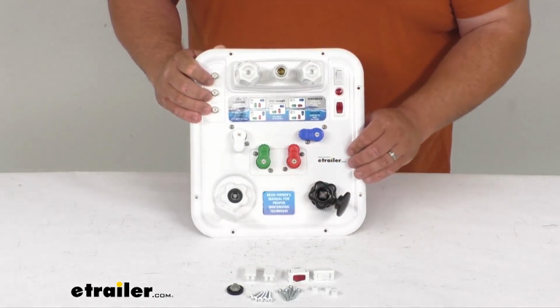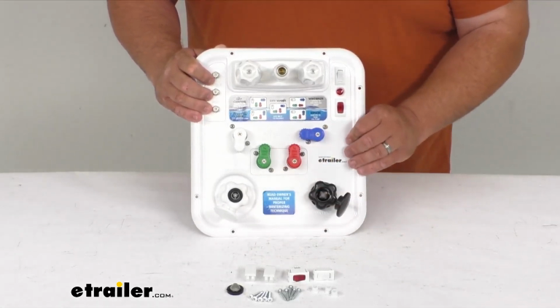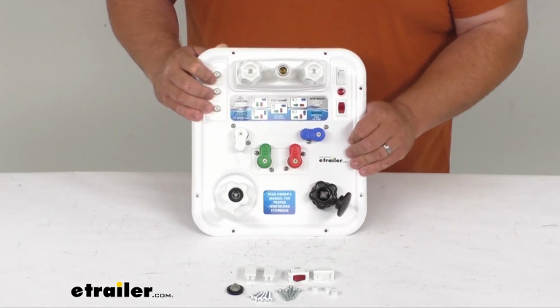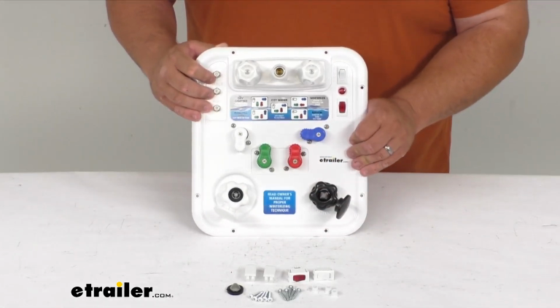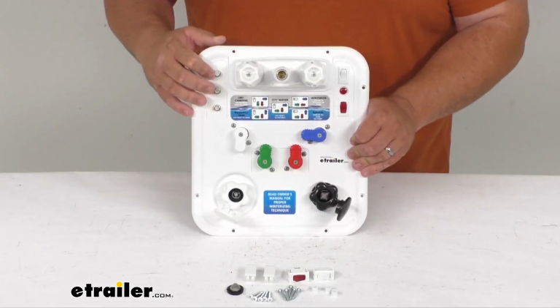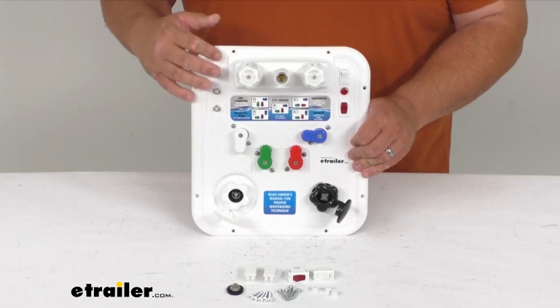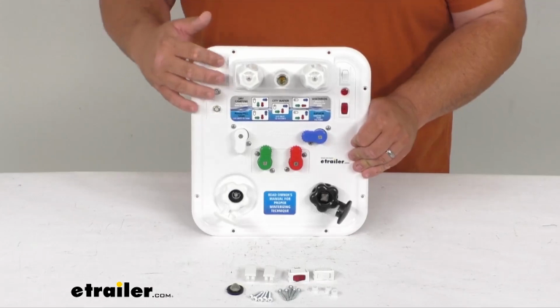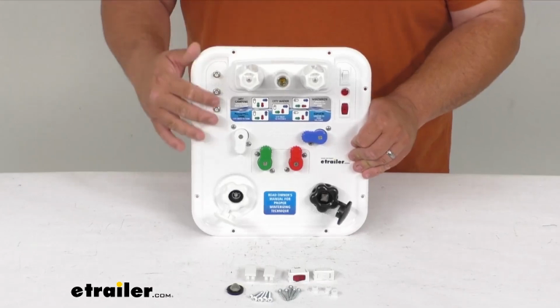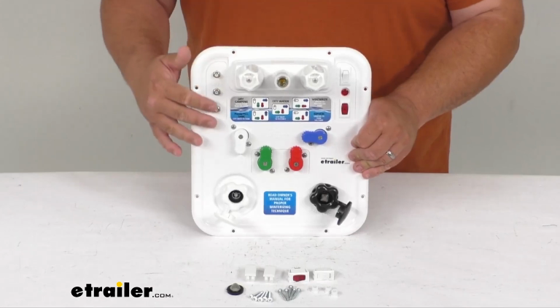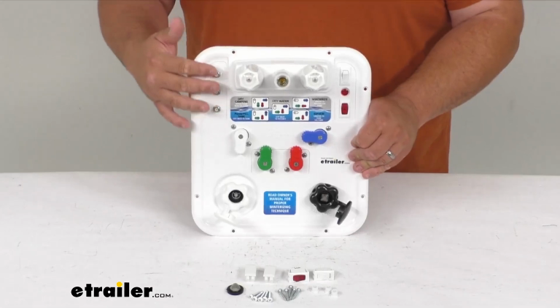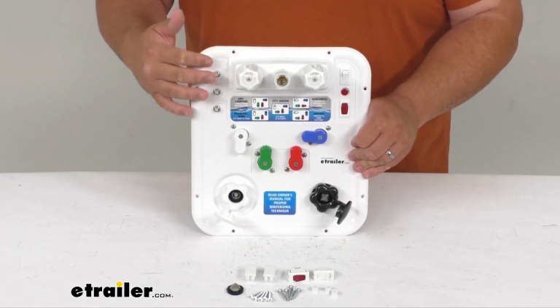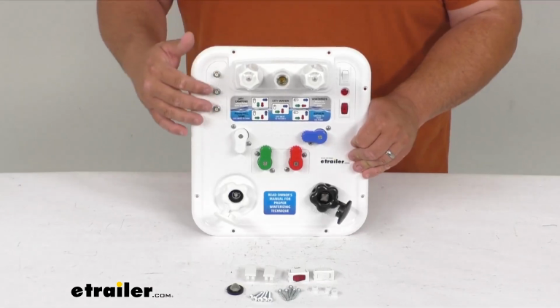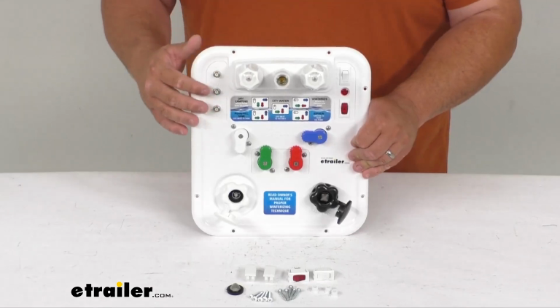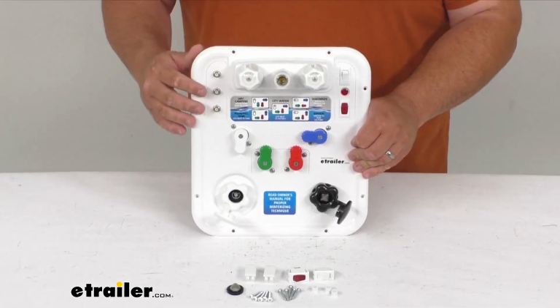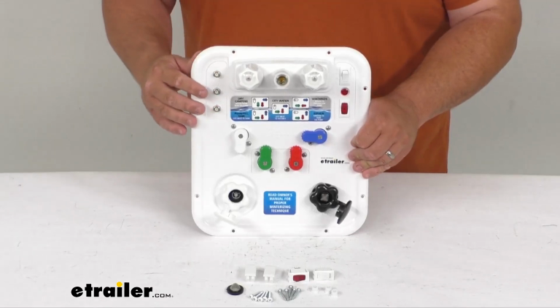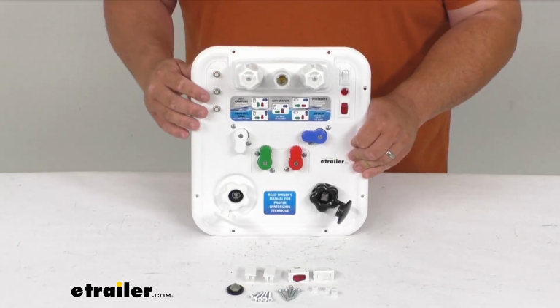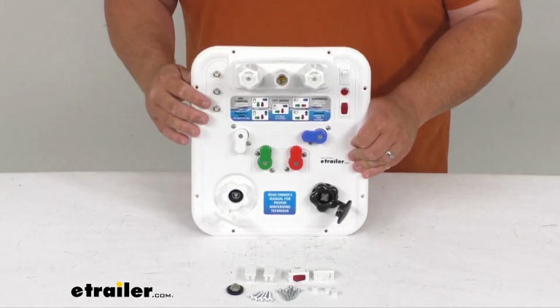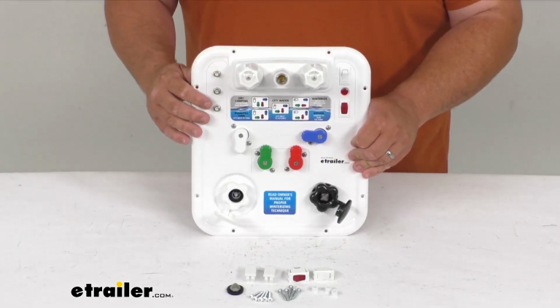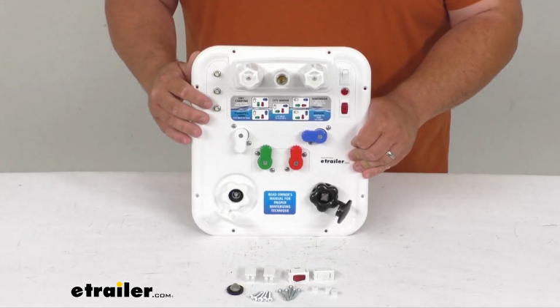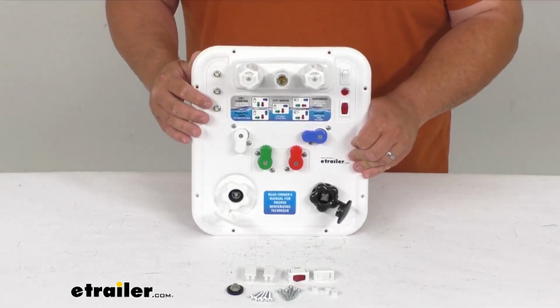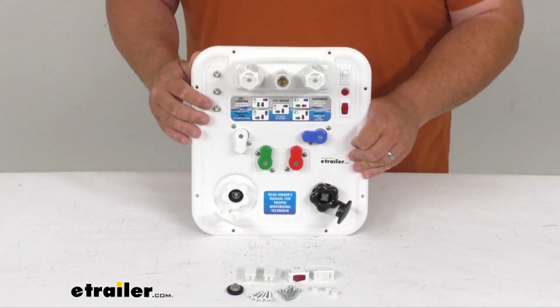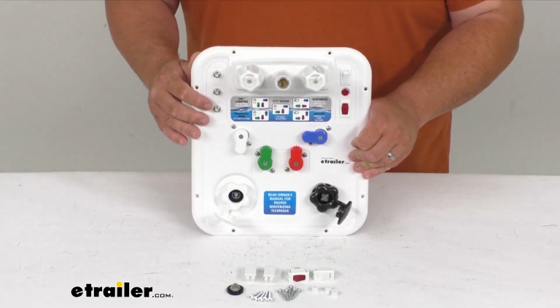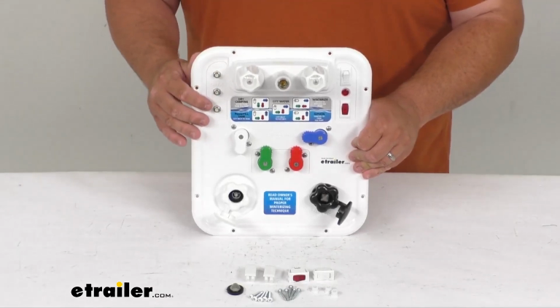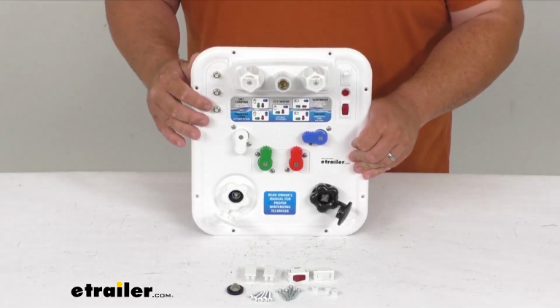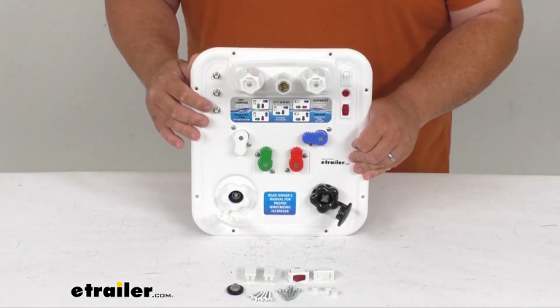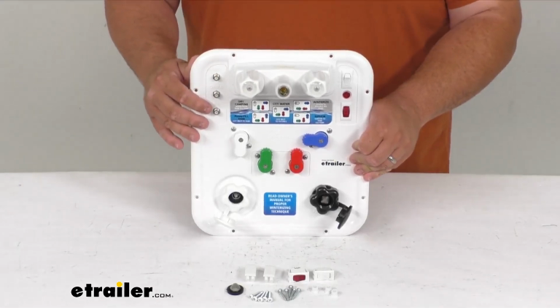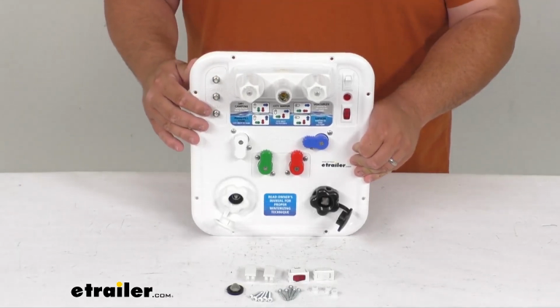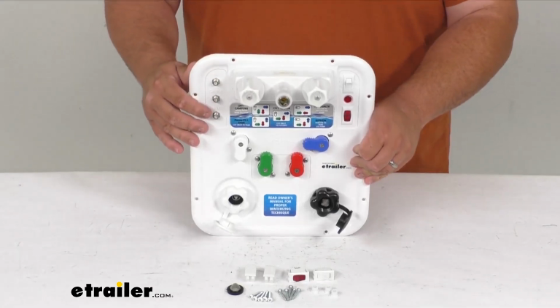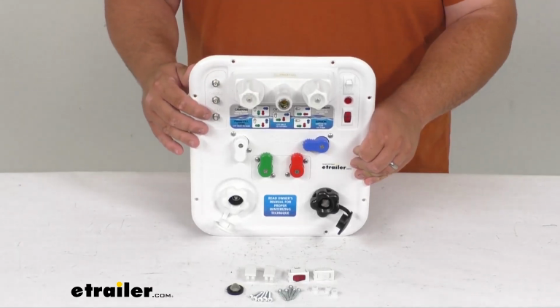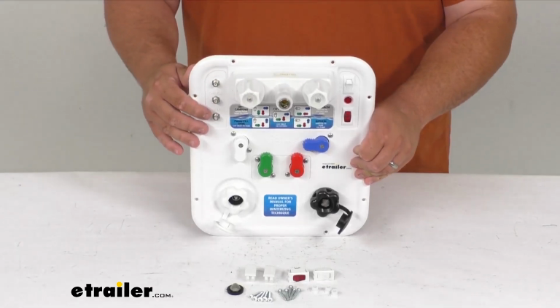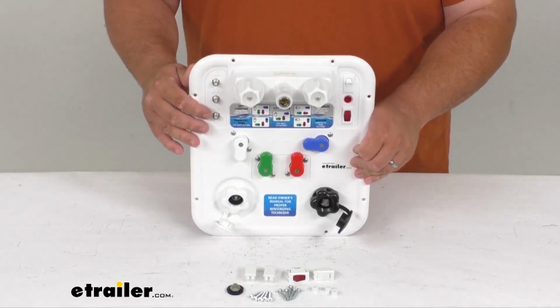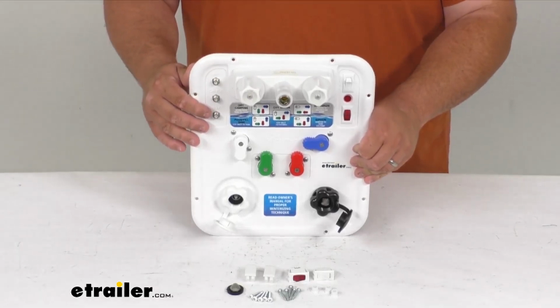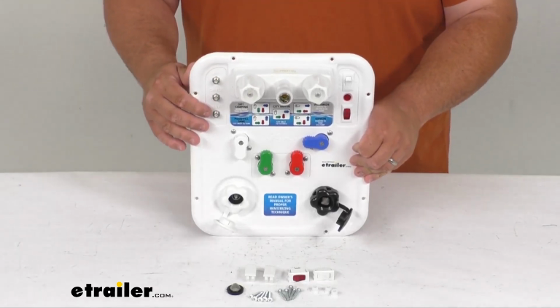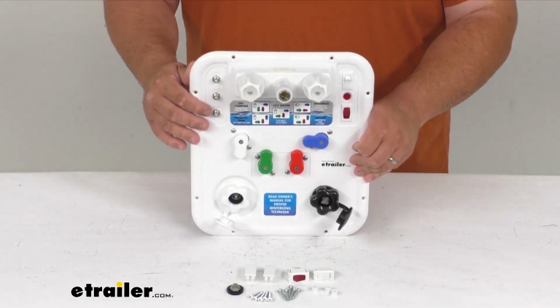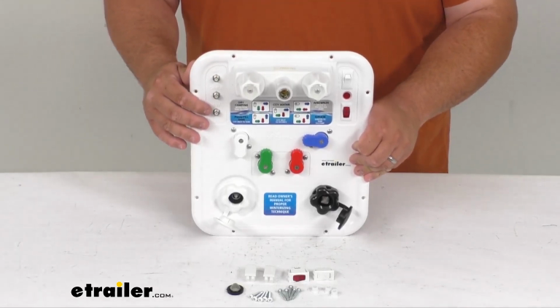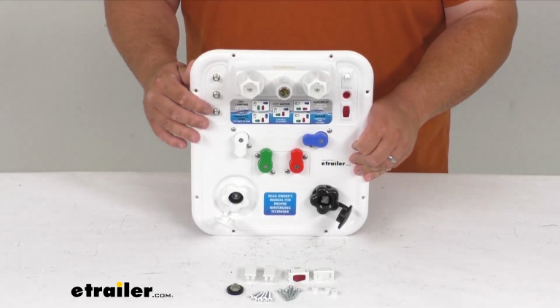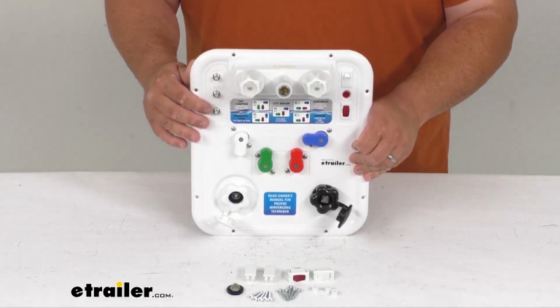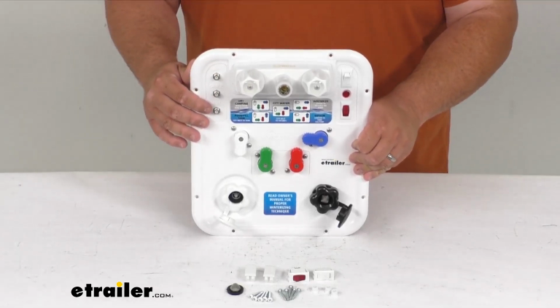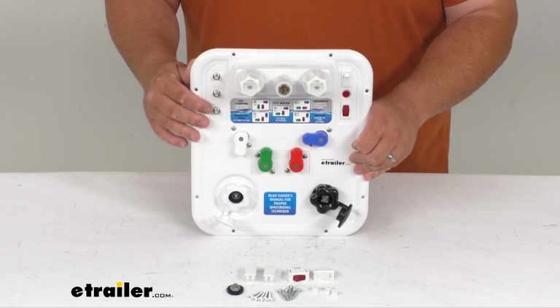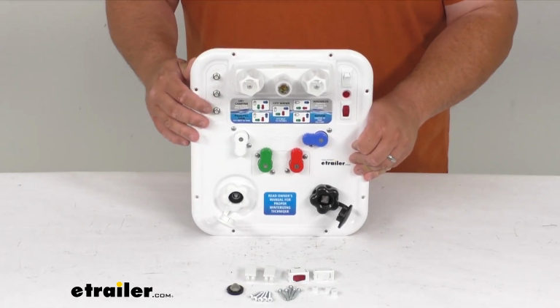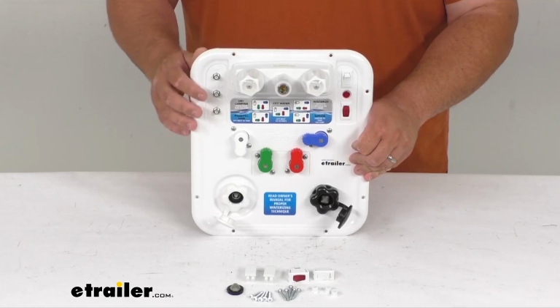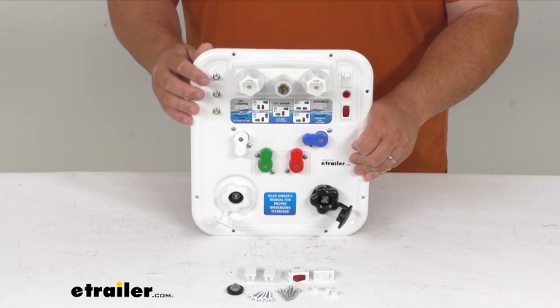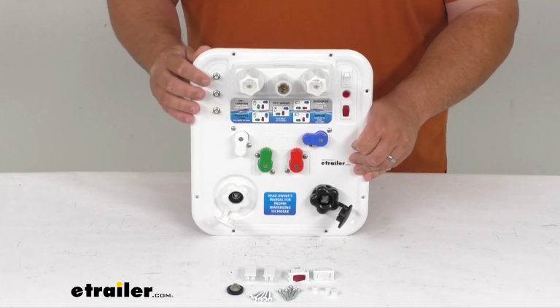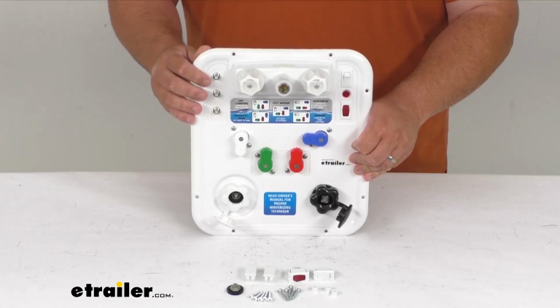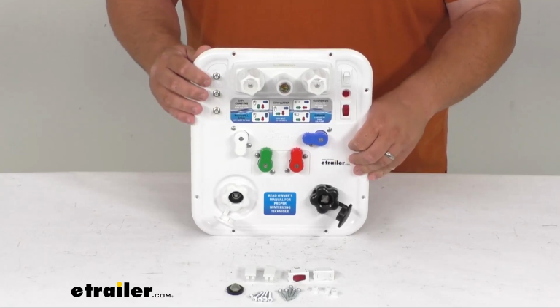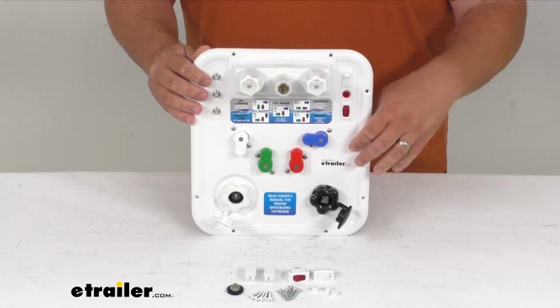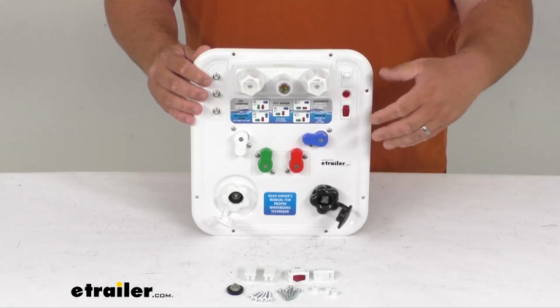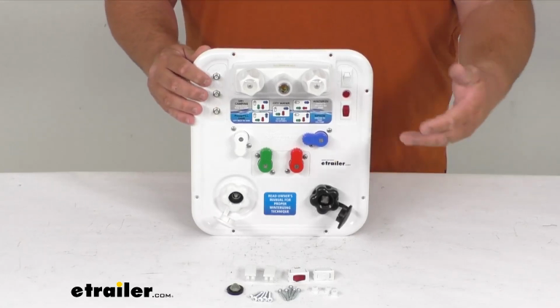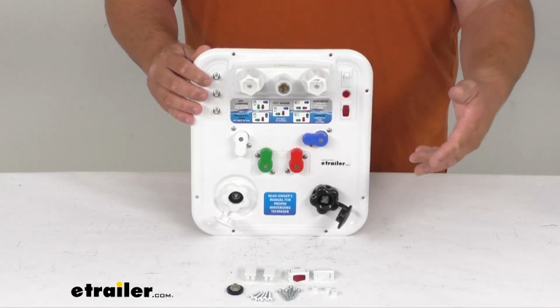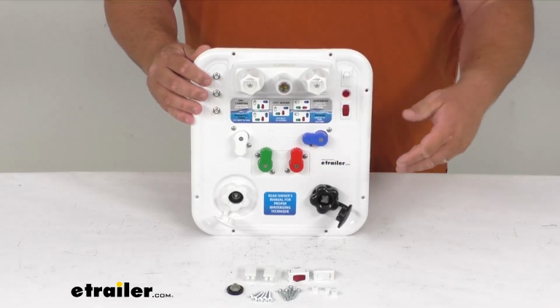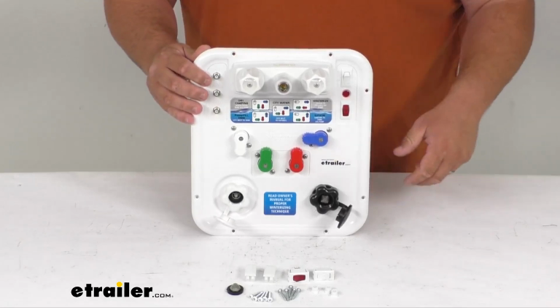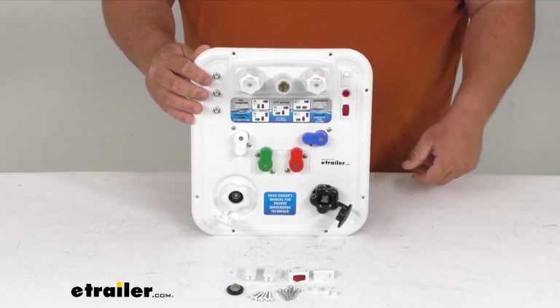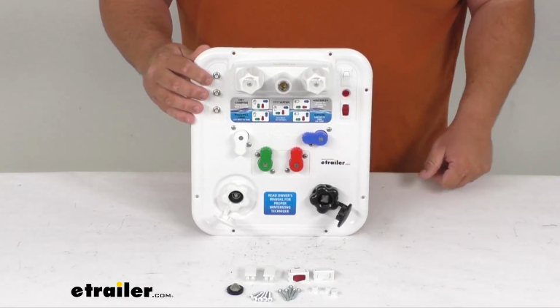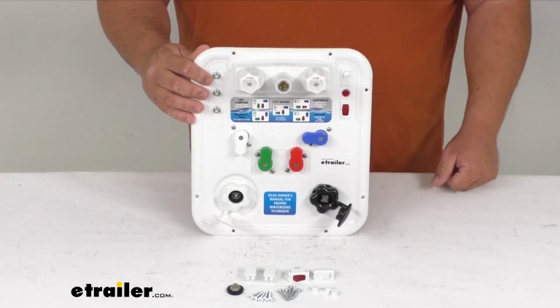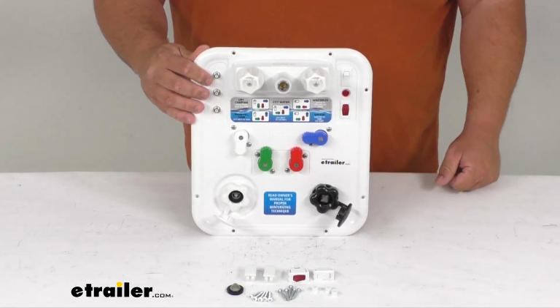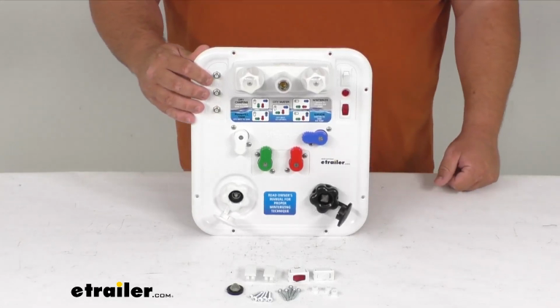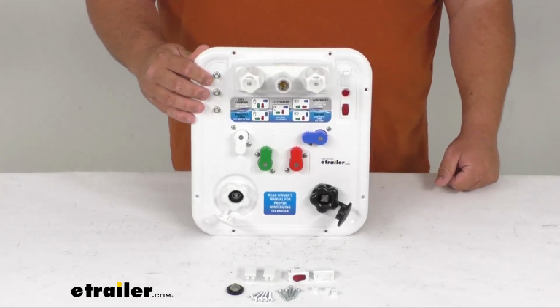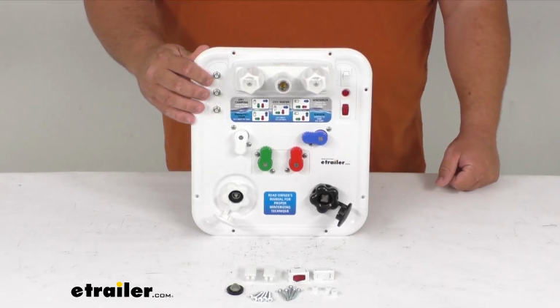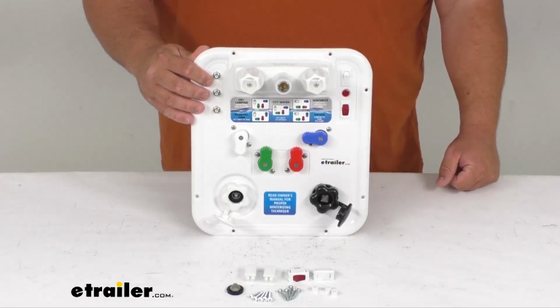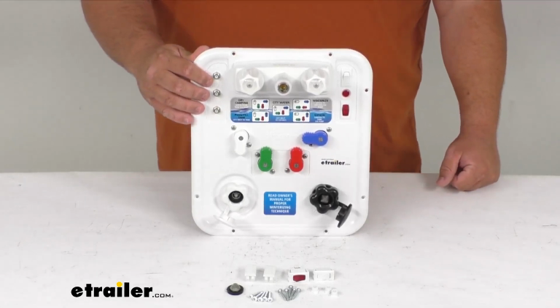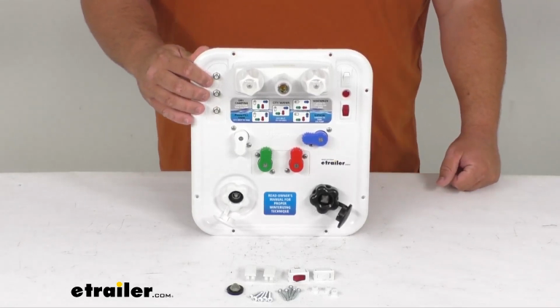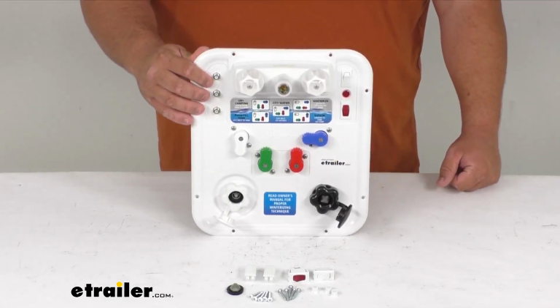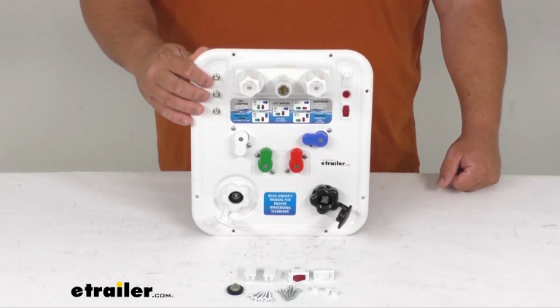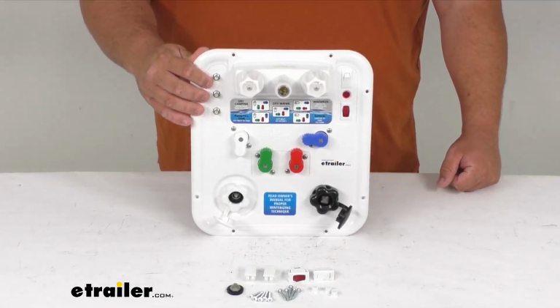You've got coaxial cable connections — up to three coaxial connectors can be attached: satellite, cable TV, auxiliary TV, those kind of things.